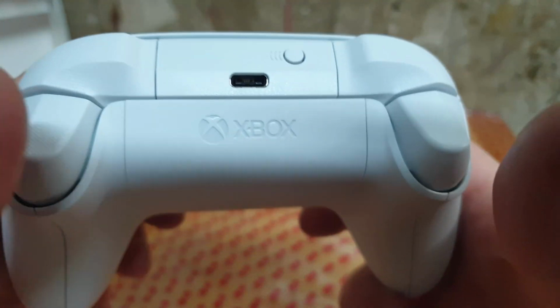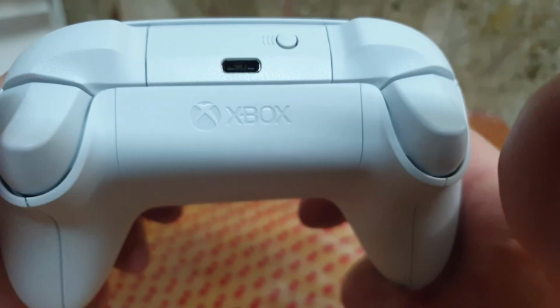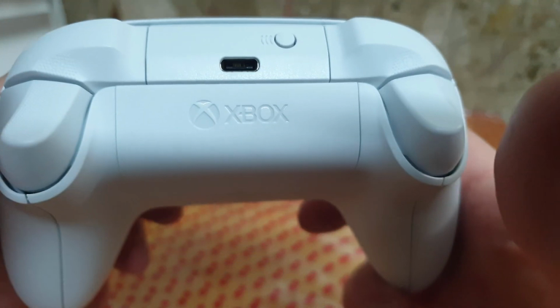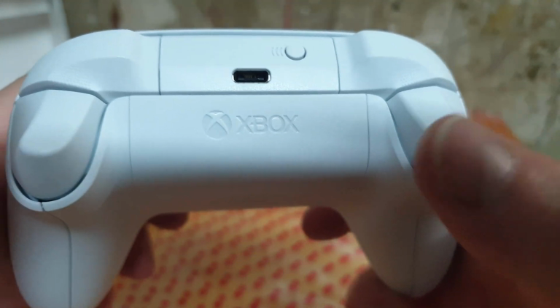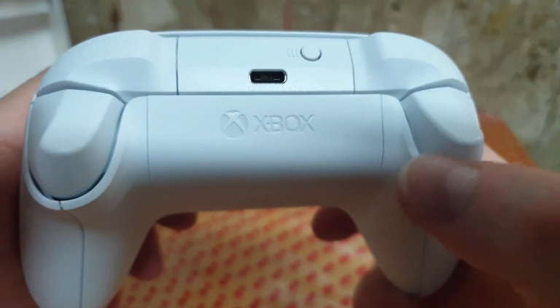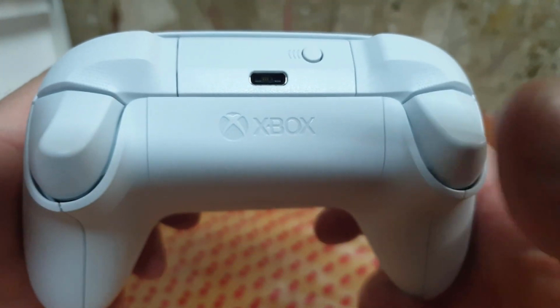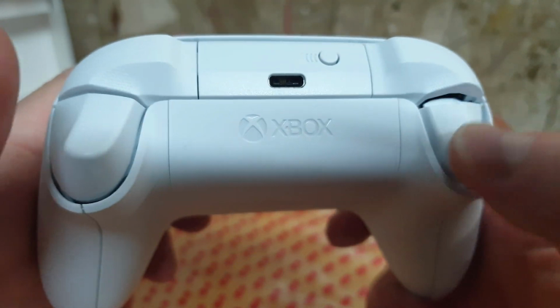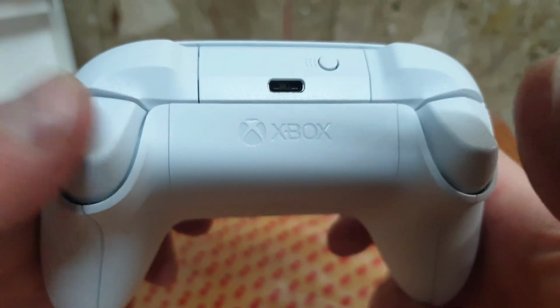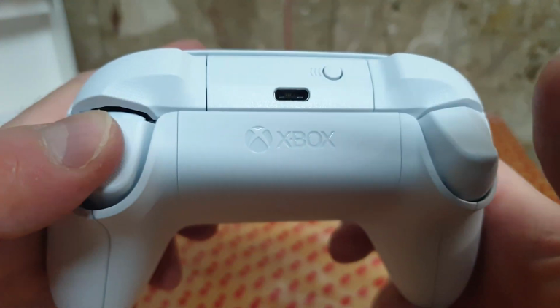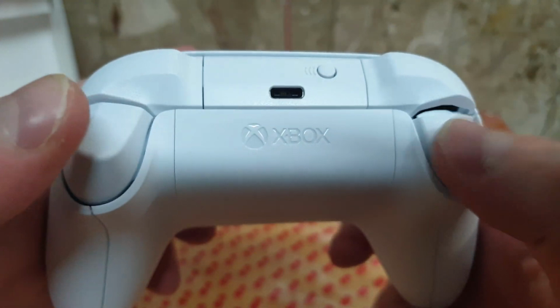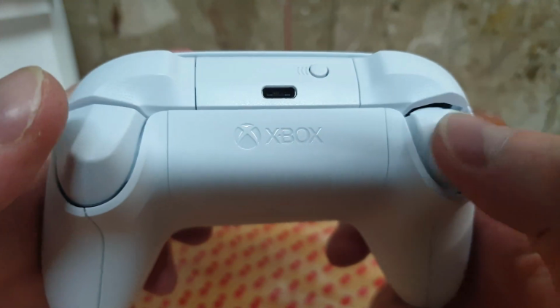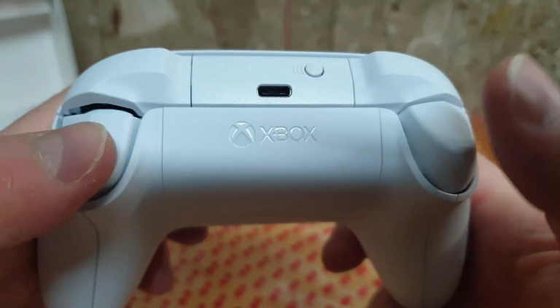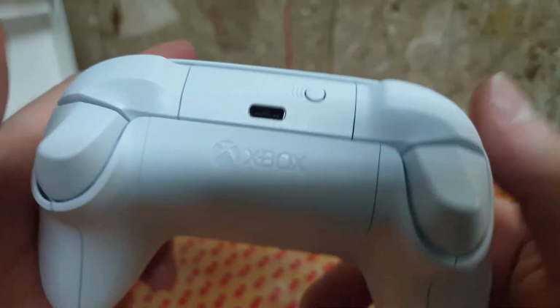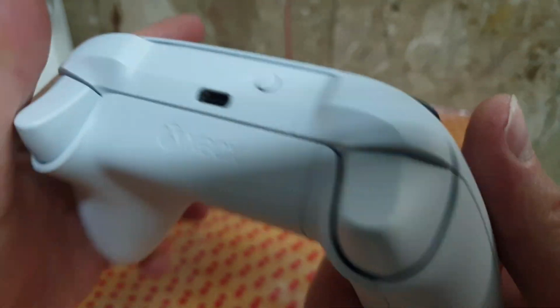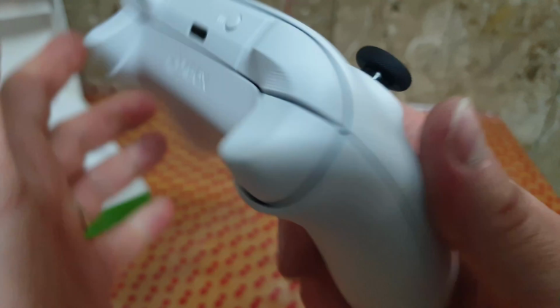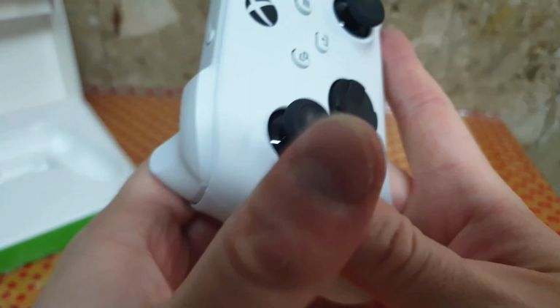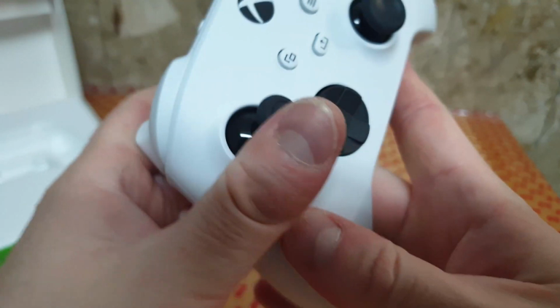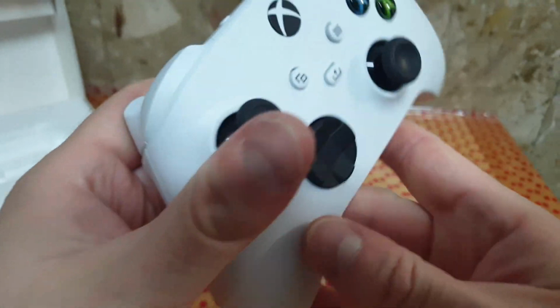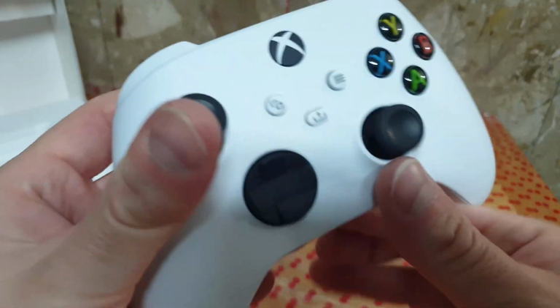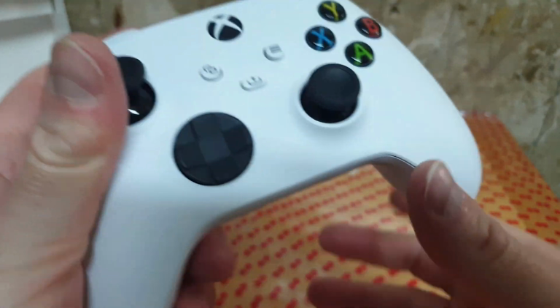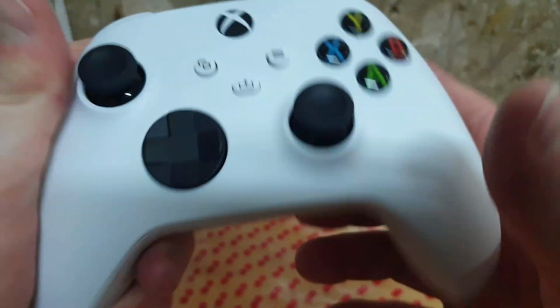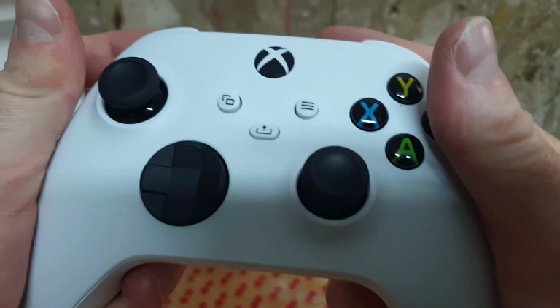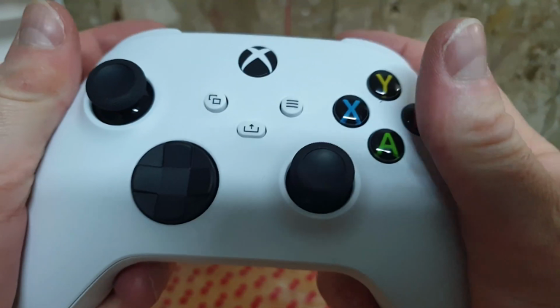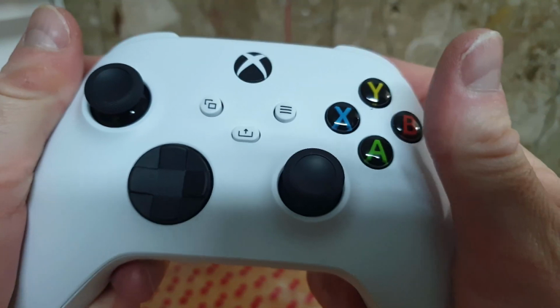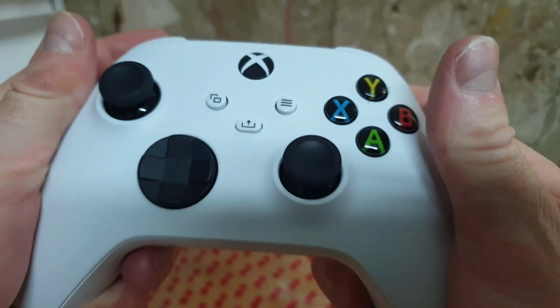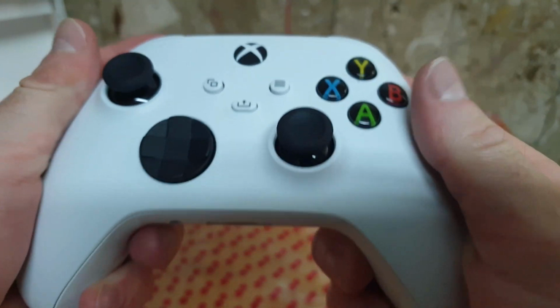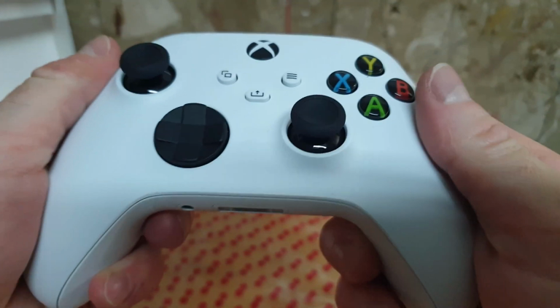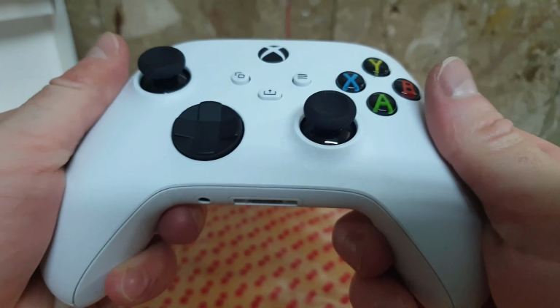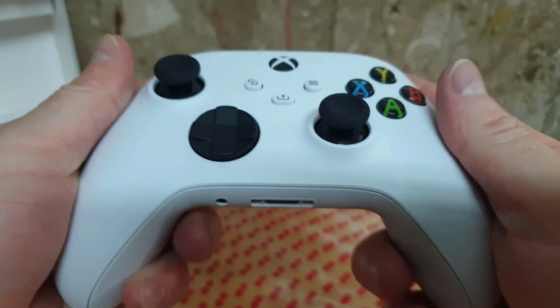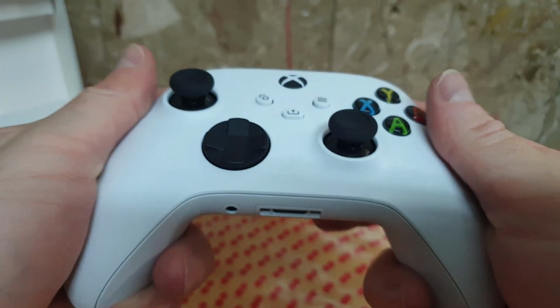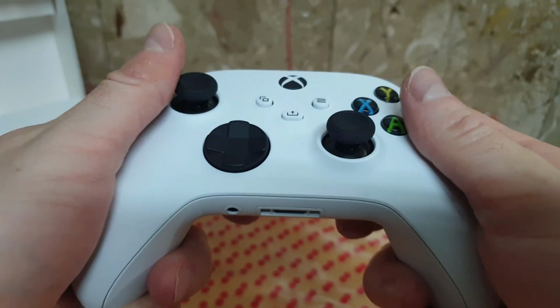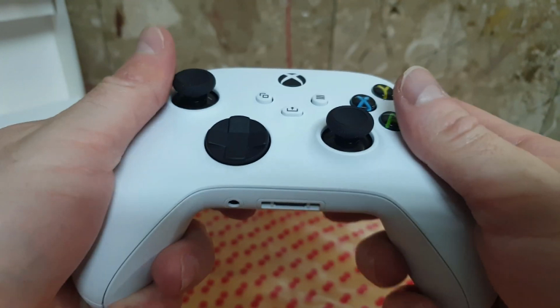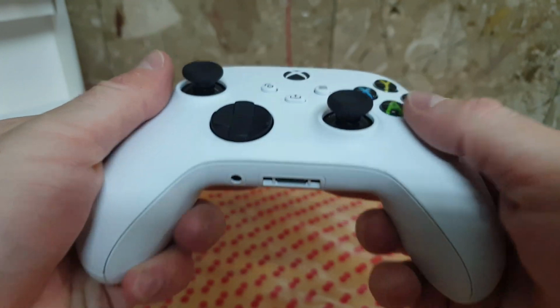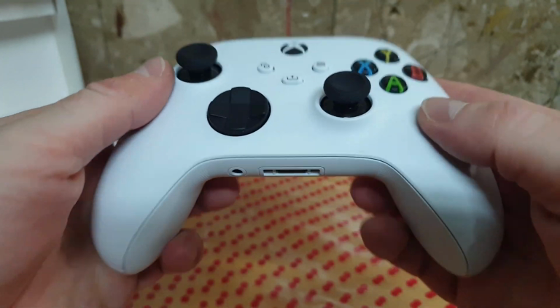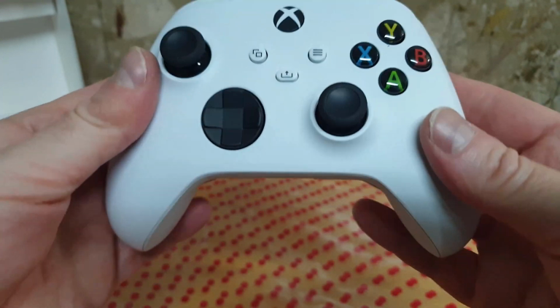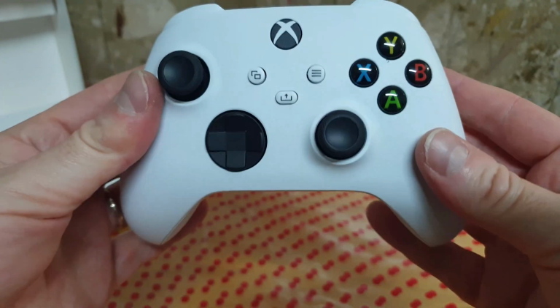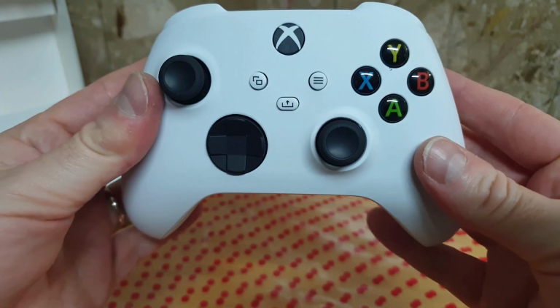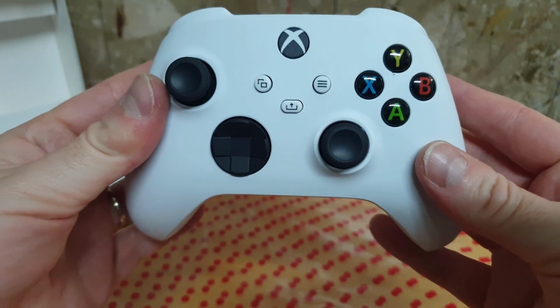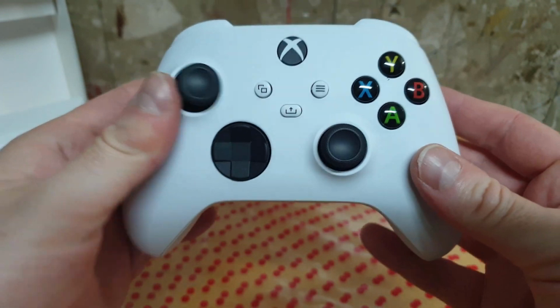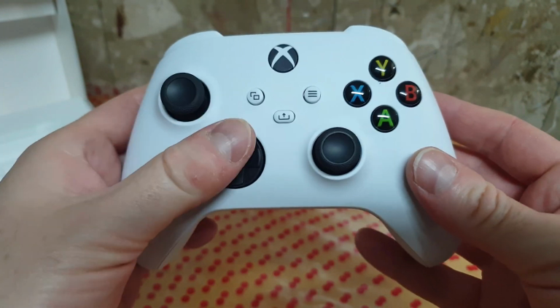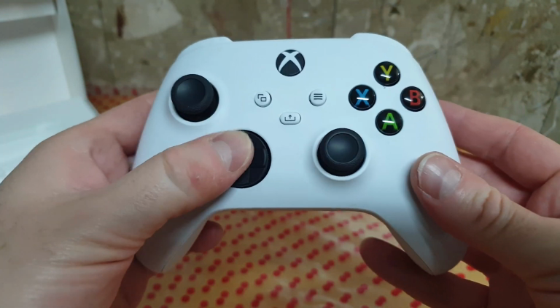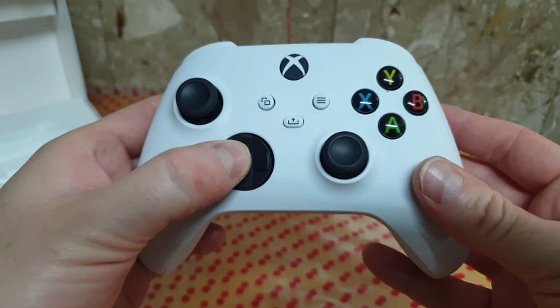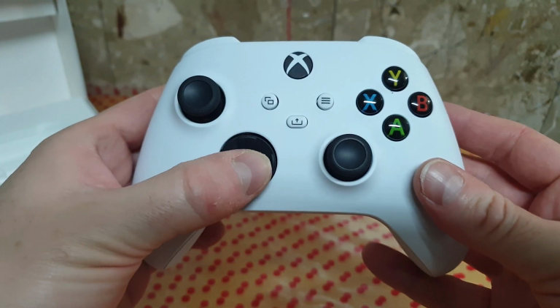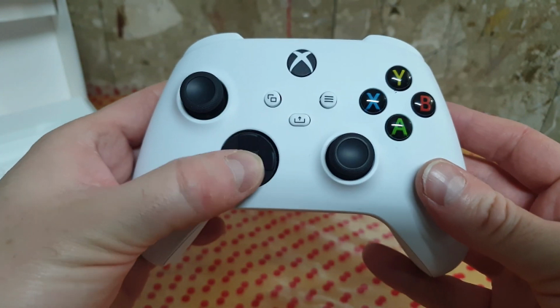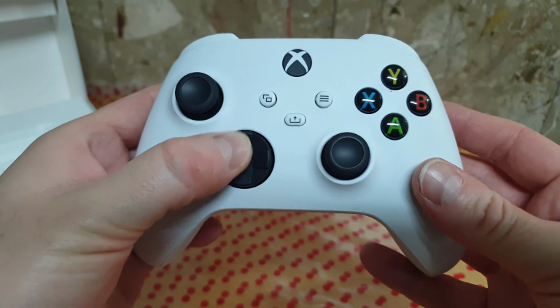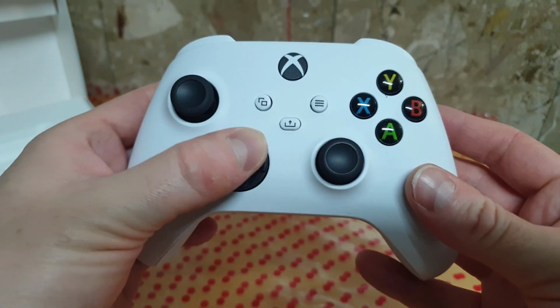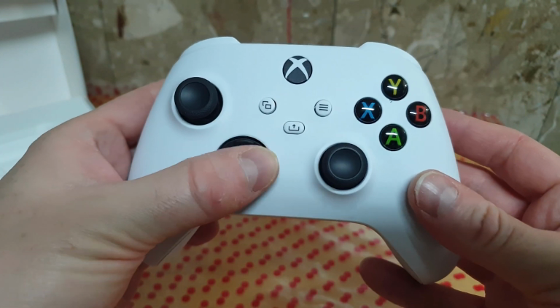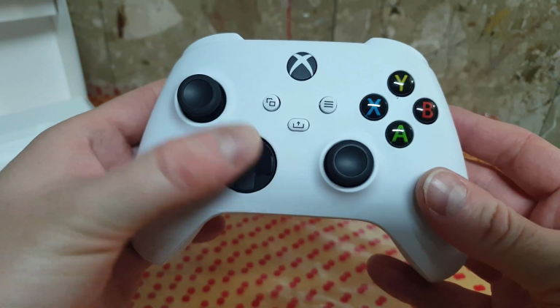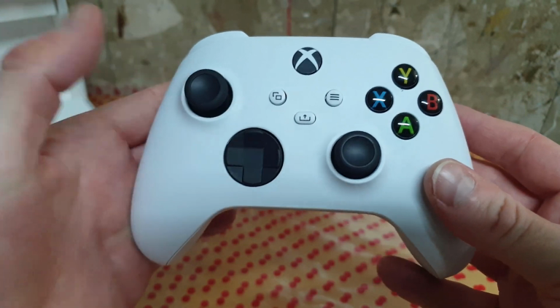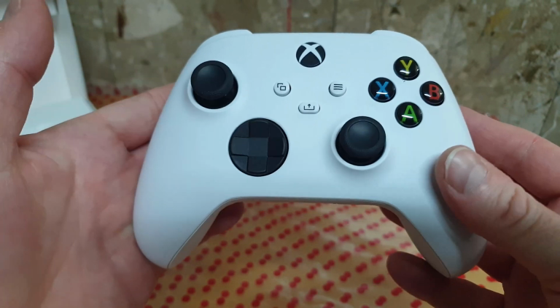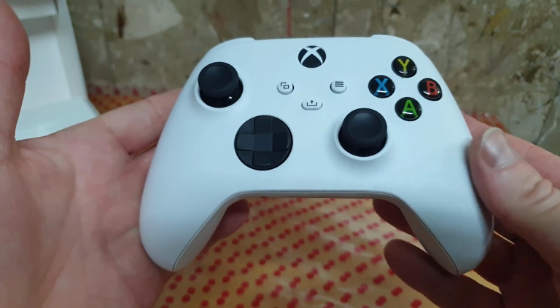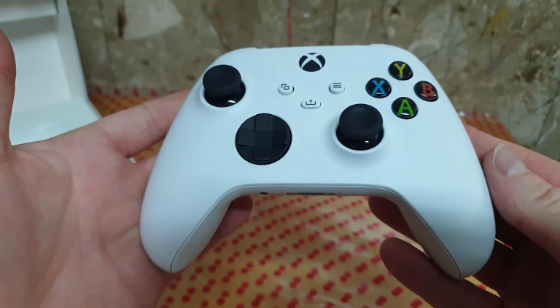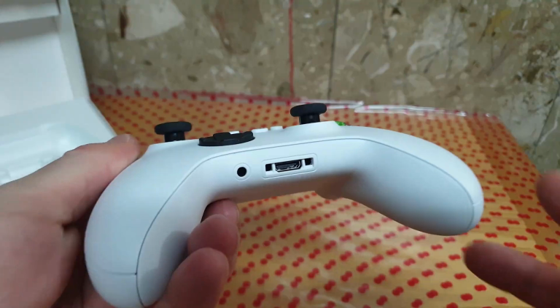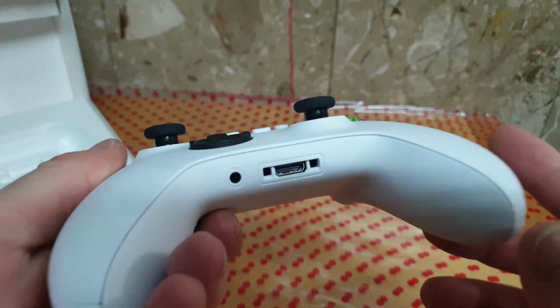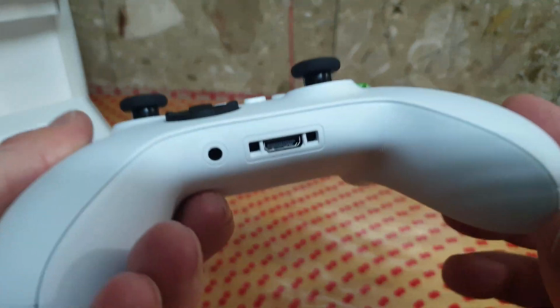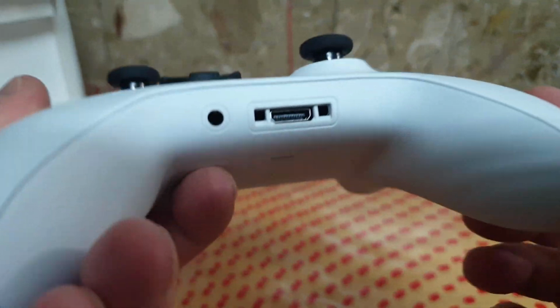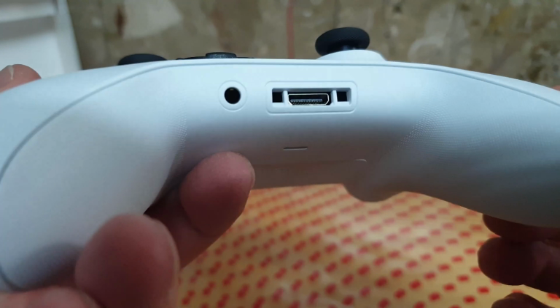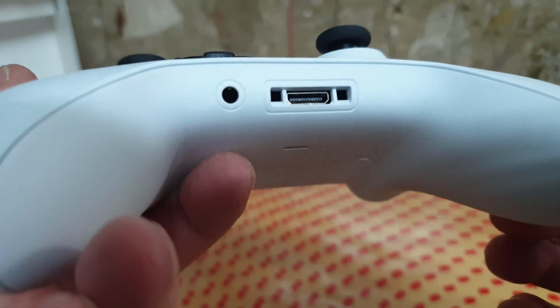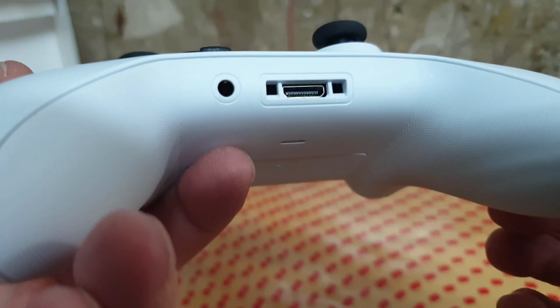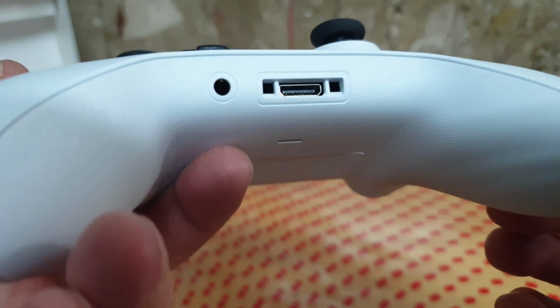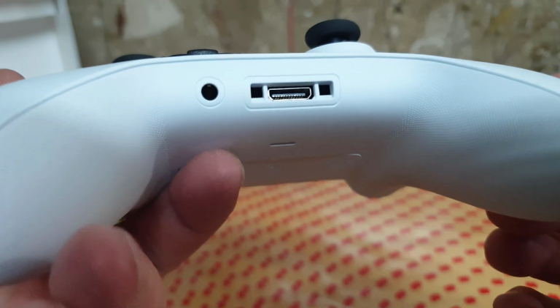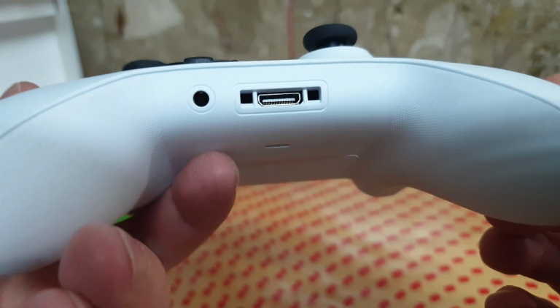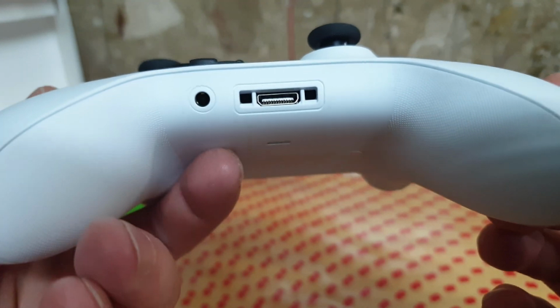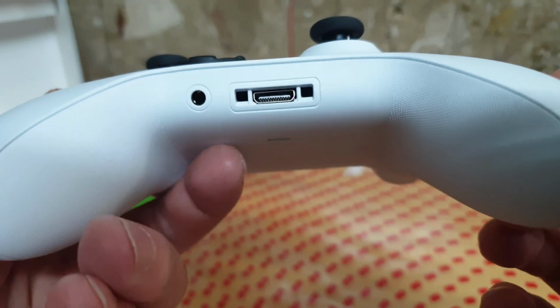Finally, a USB Type-C port. I'm really looking forward to the day when I ditch my last micro-USB device.